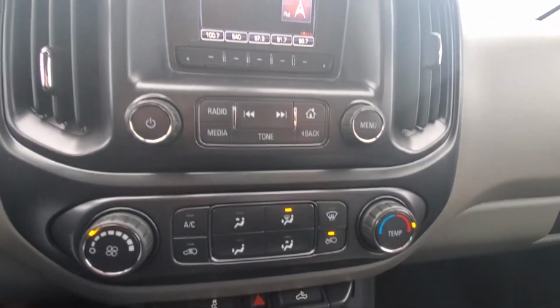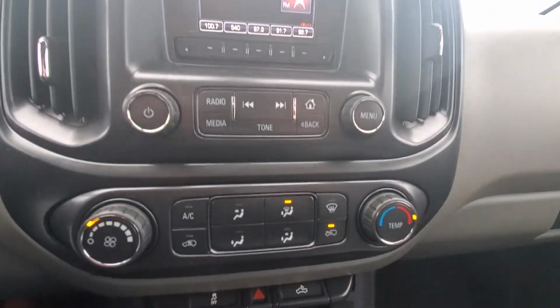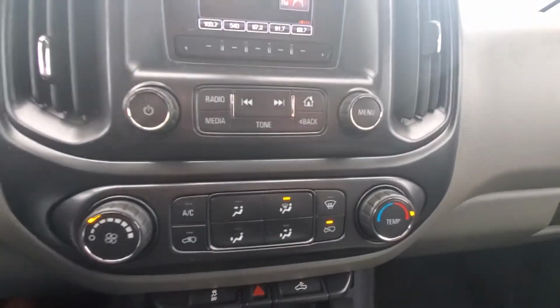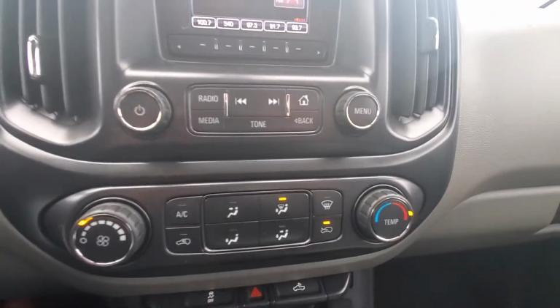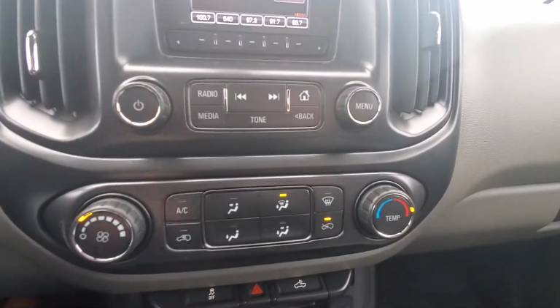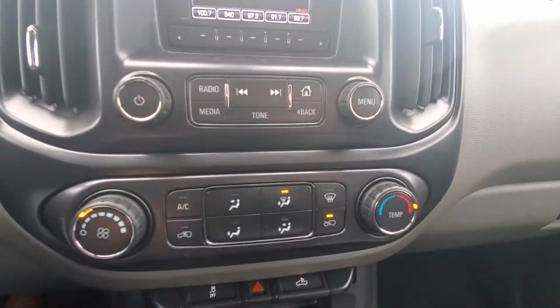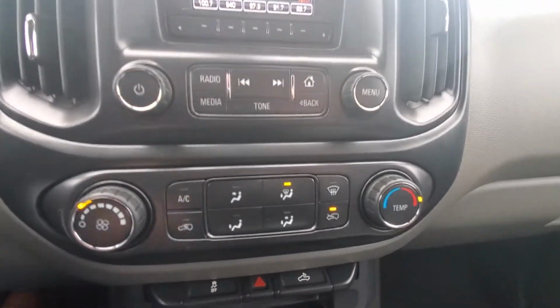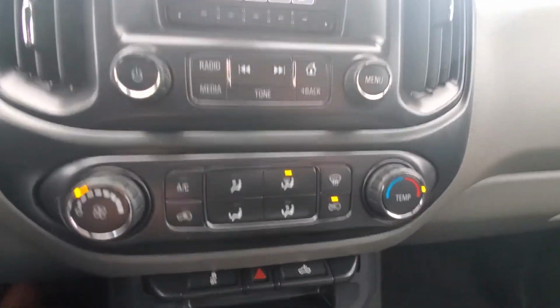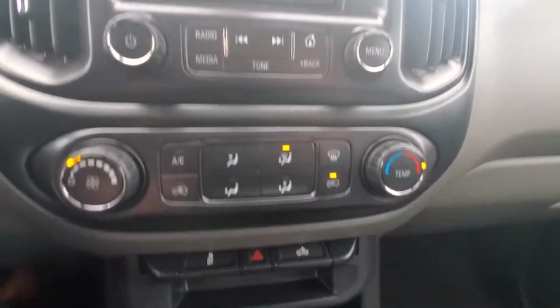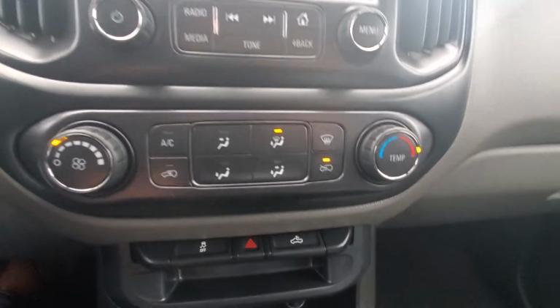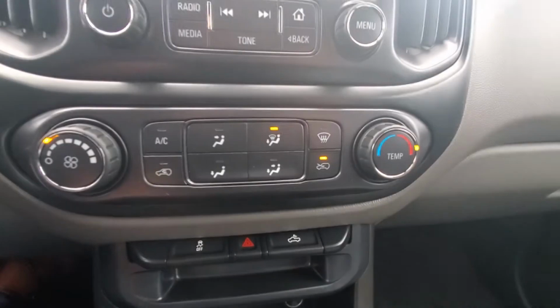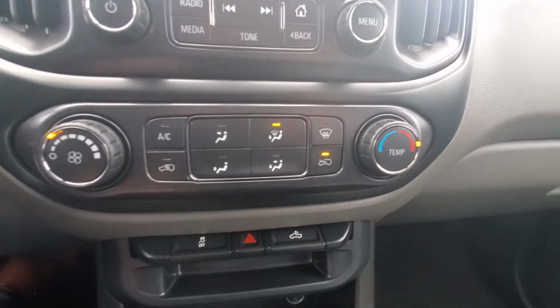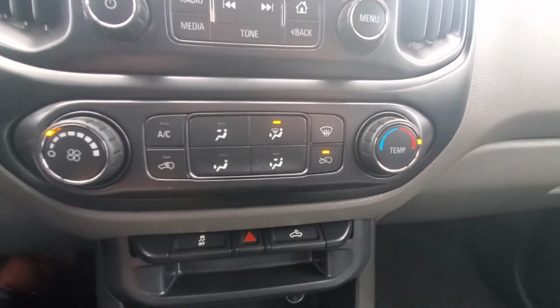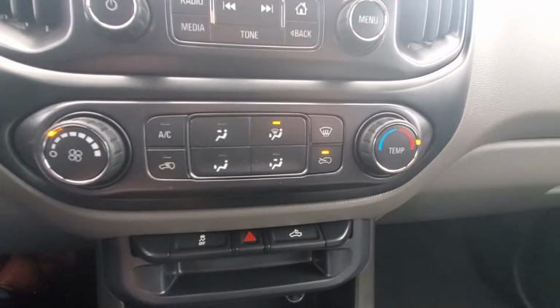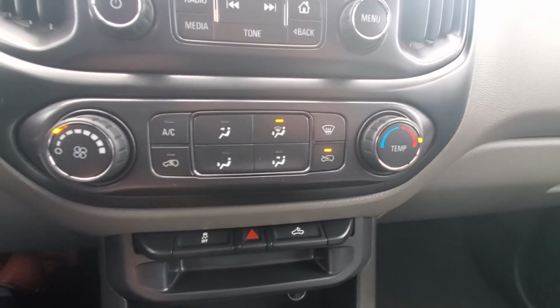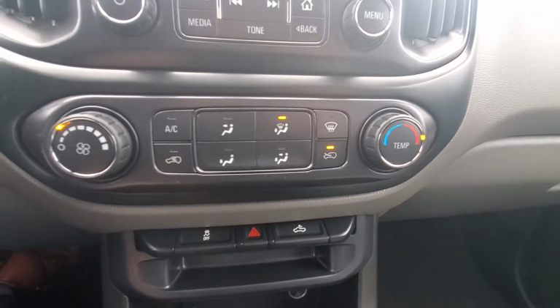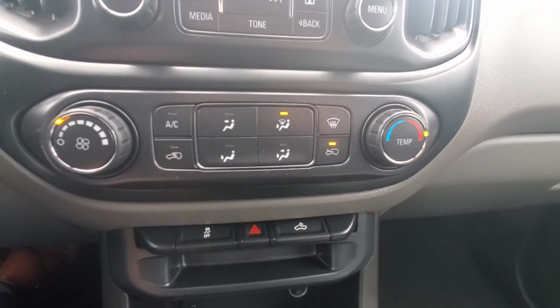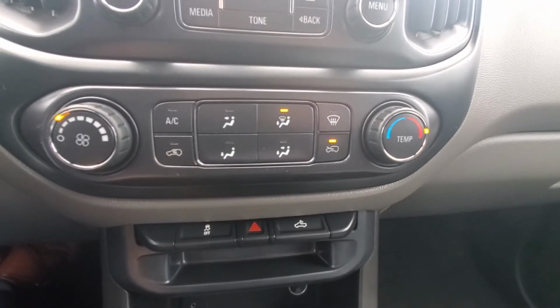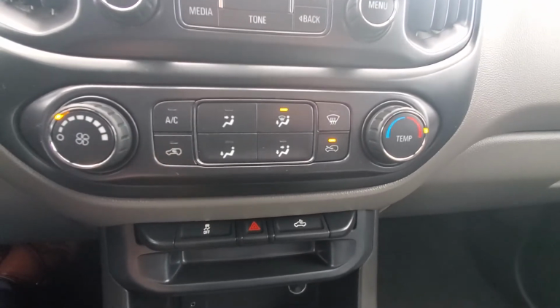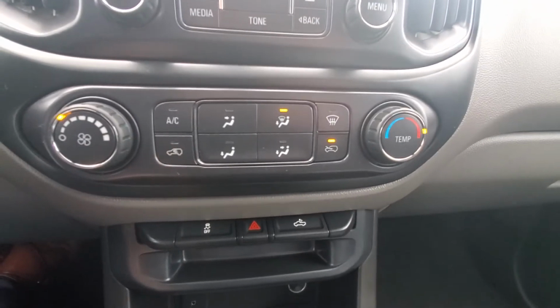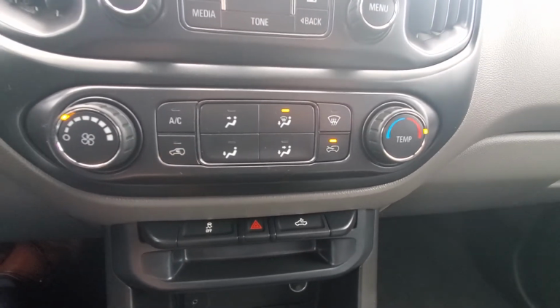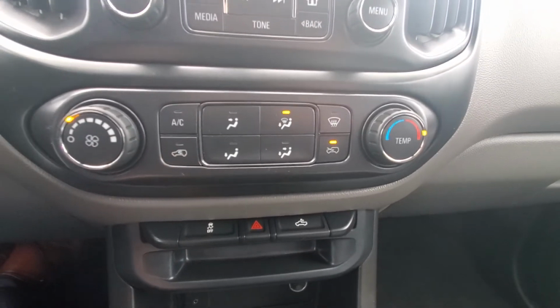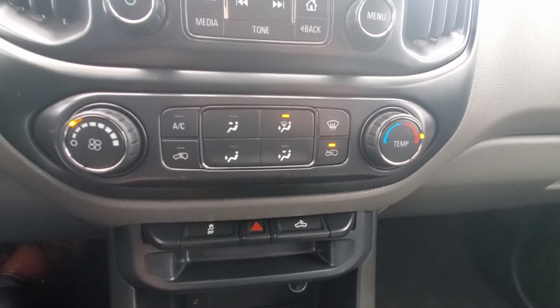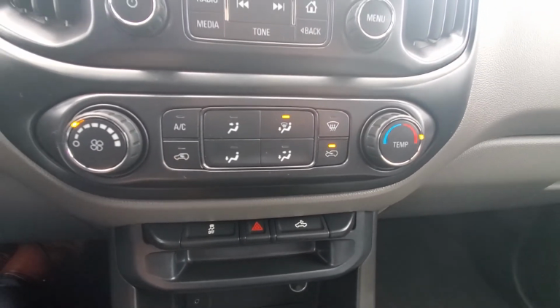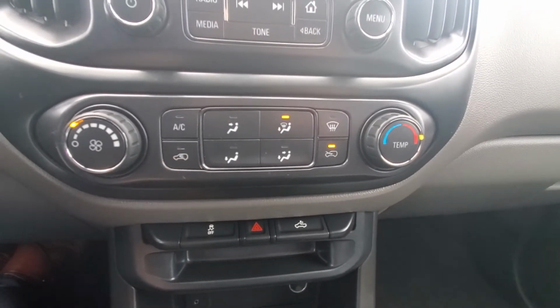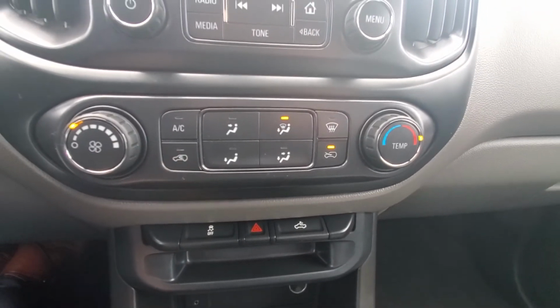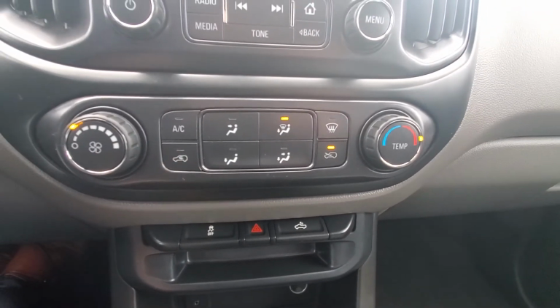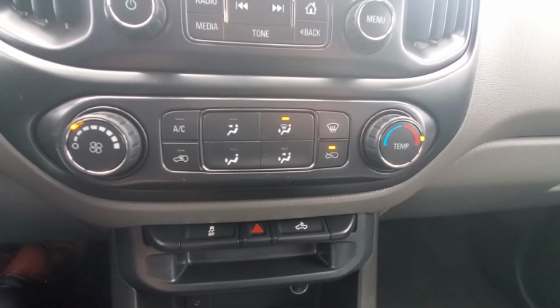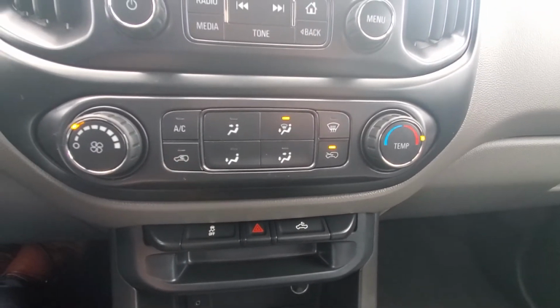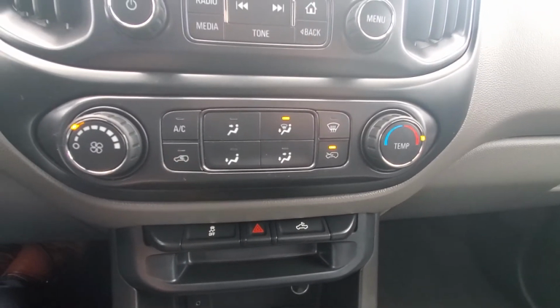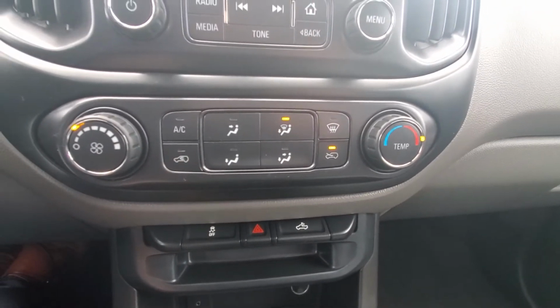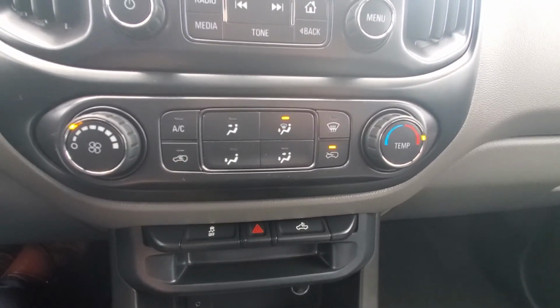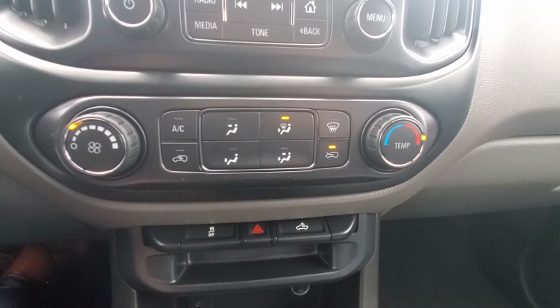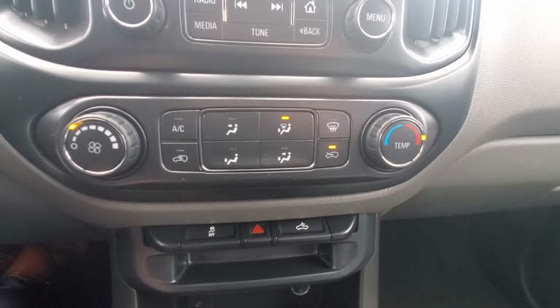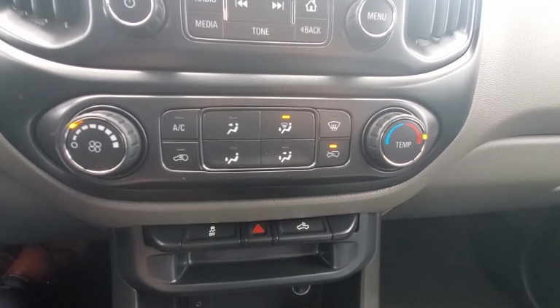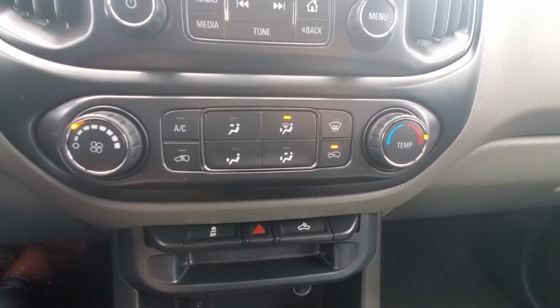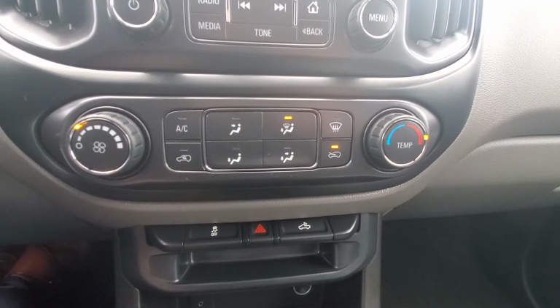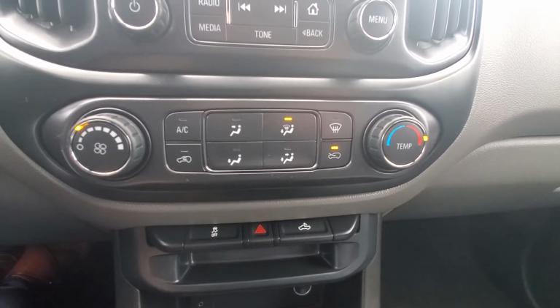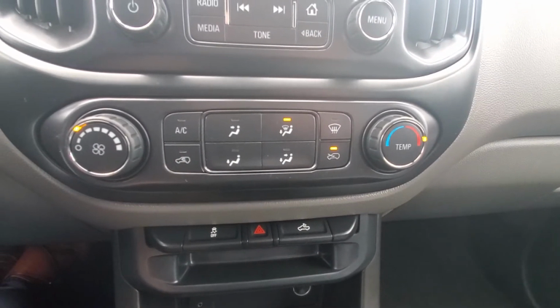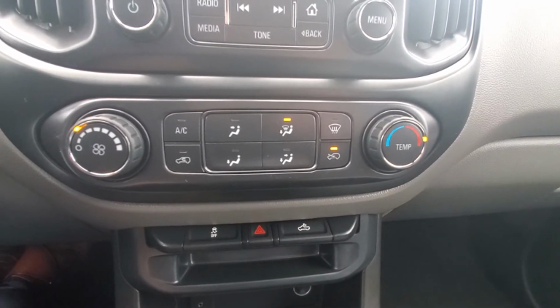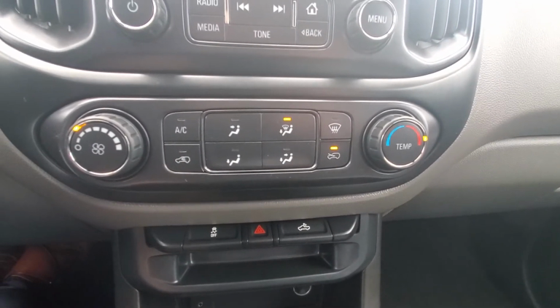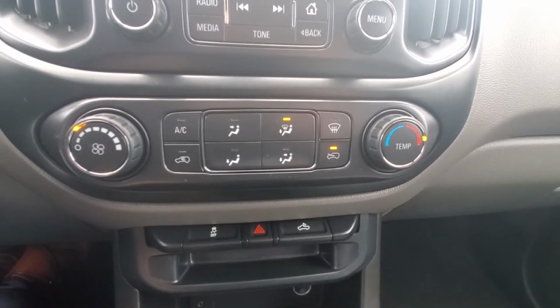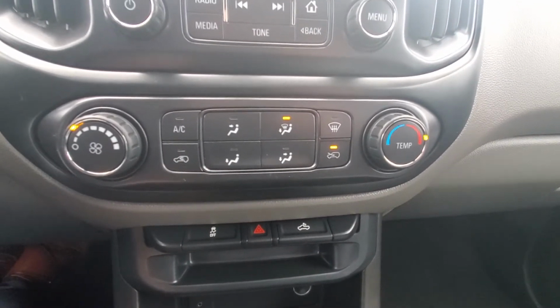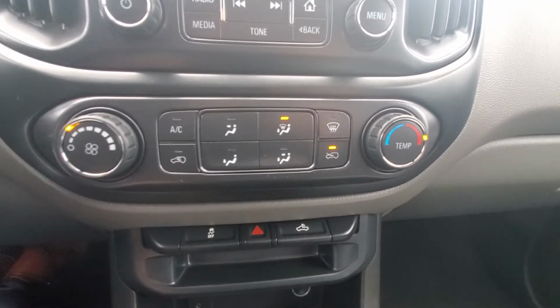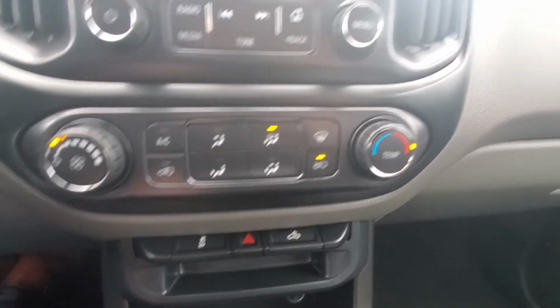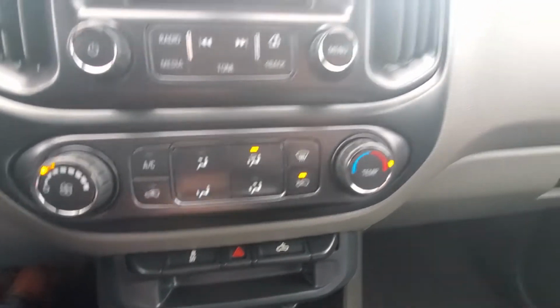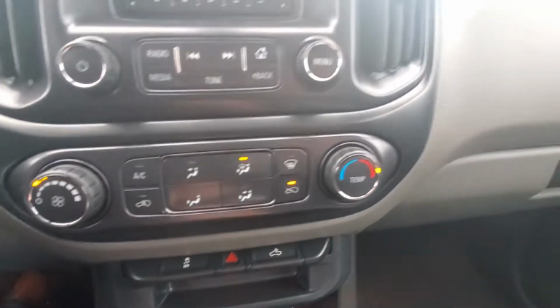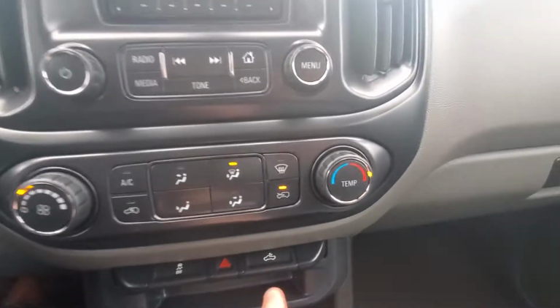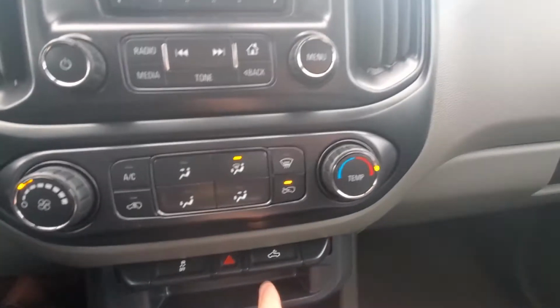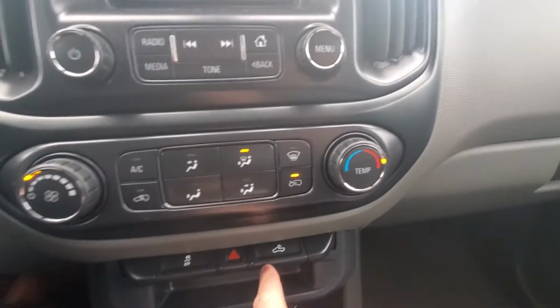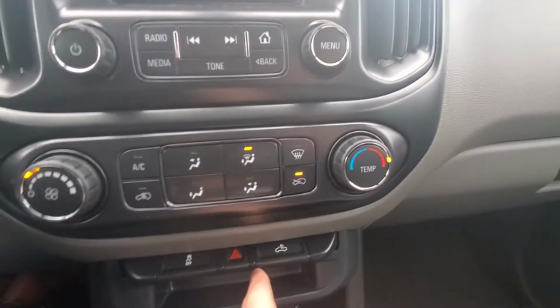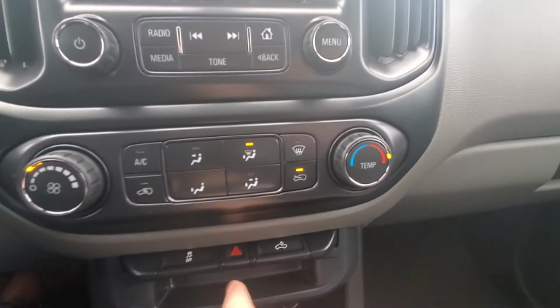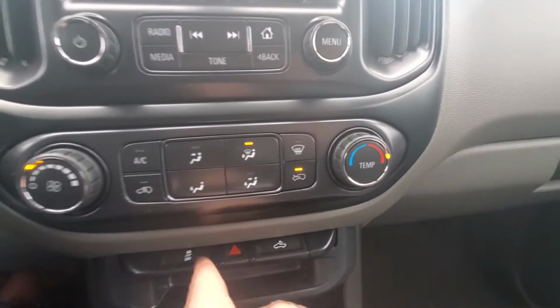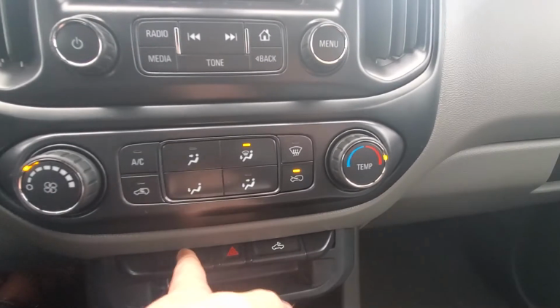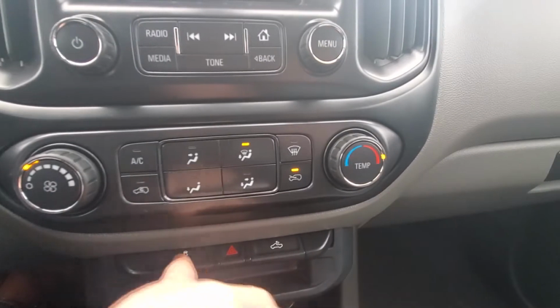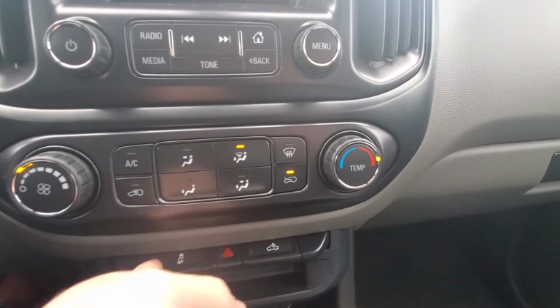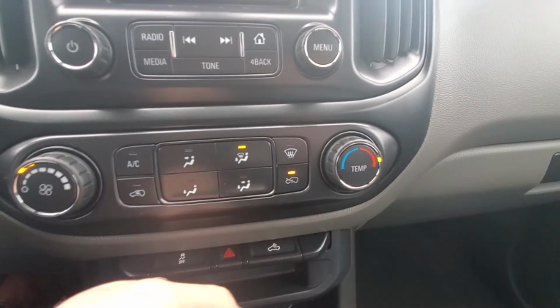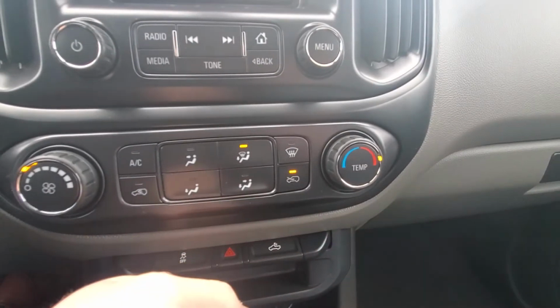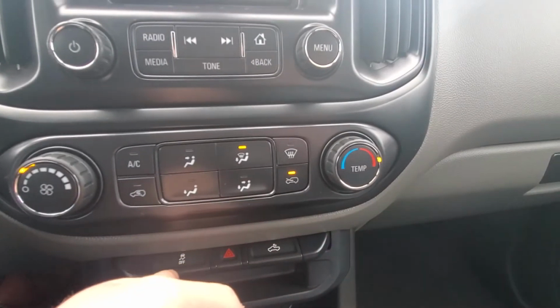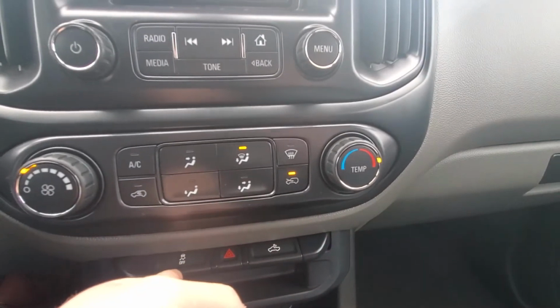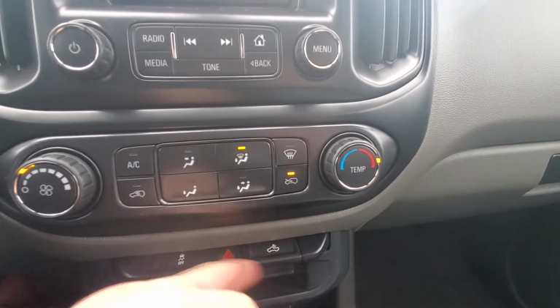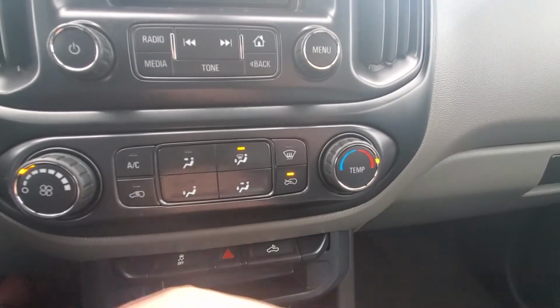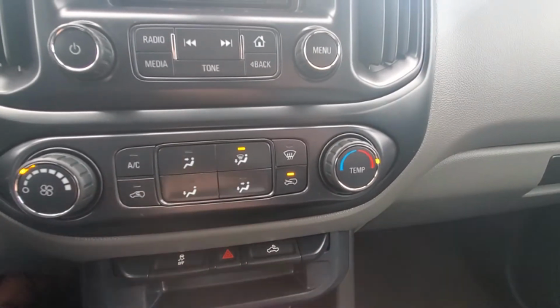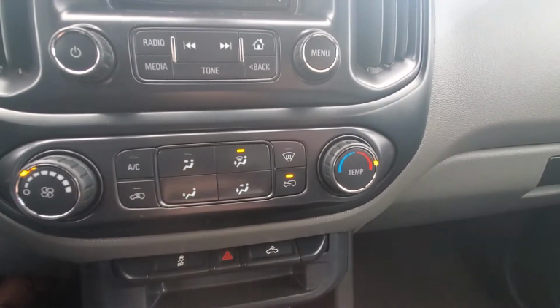You've got your climate control — fan level on the left, temperature on the right — along with a bed lamp and stability control.